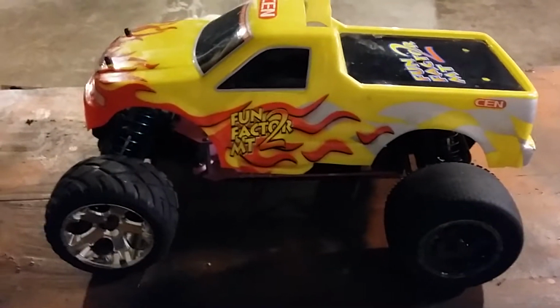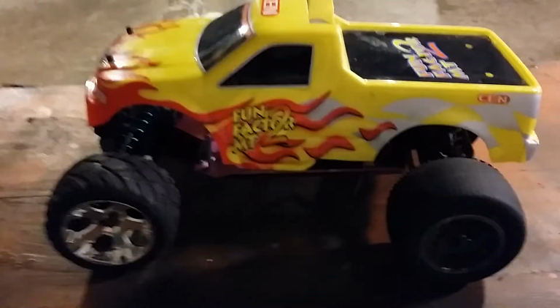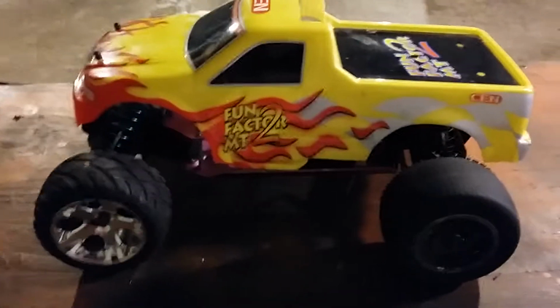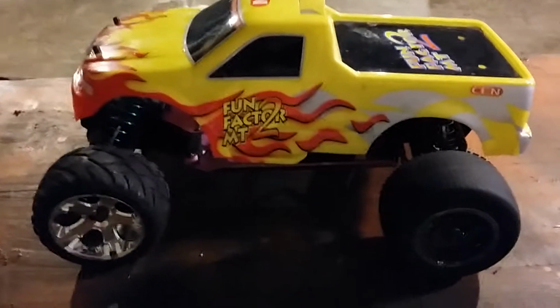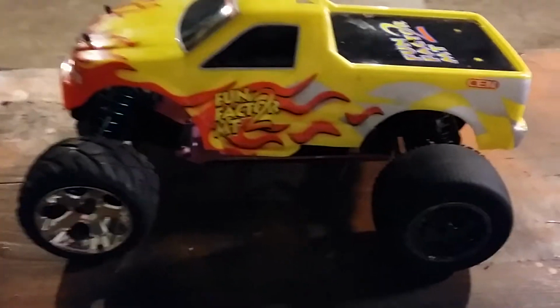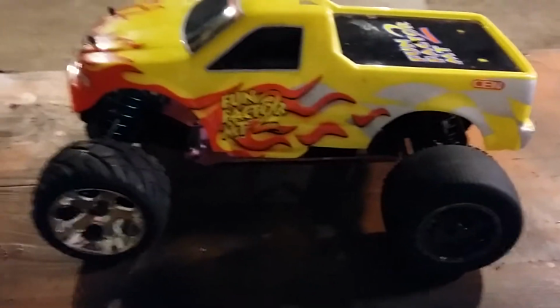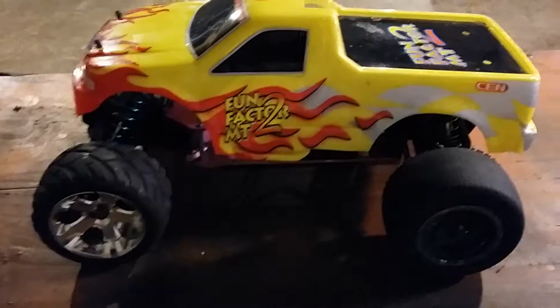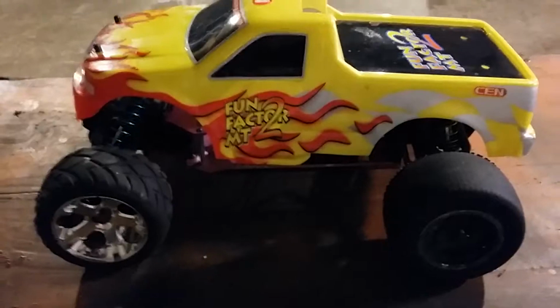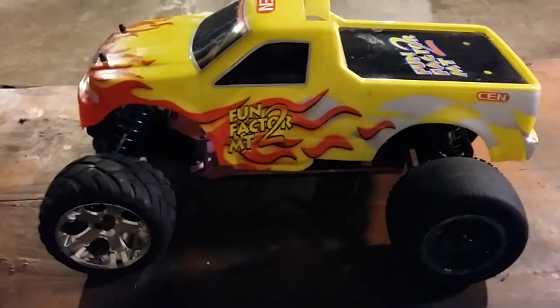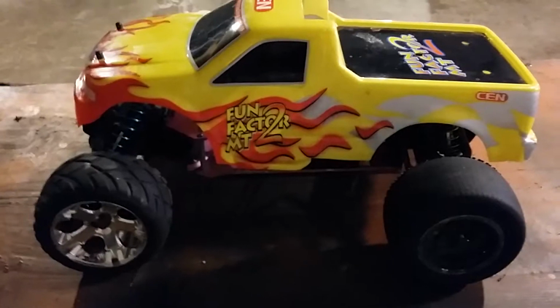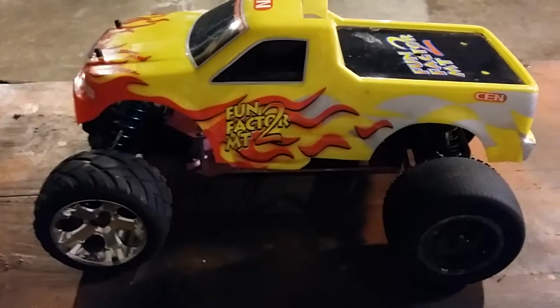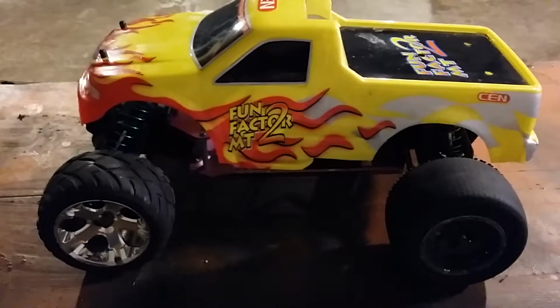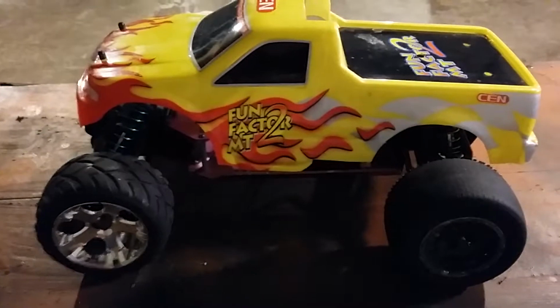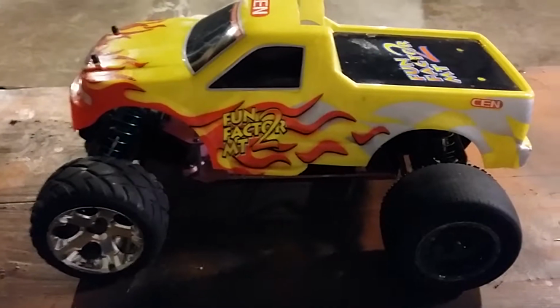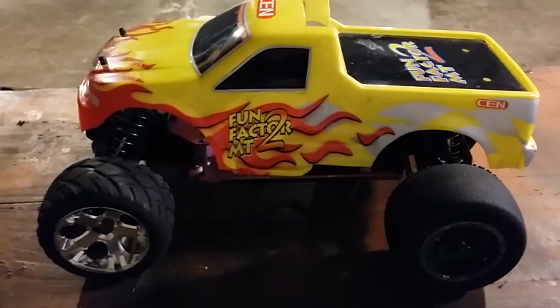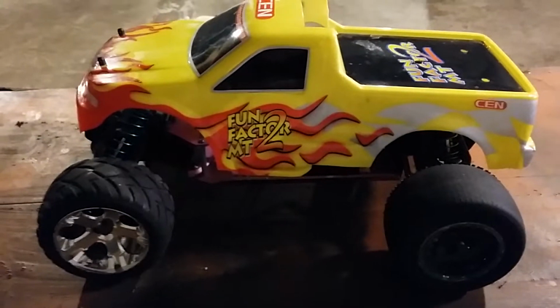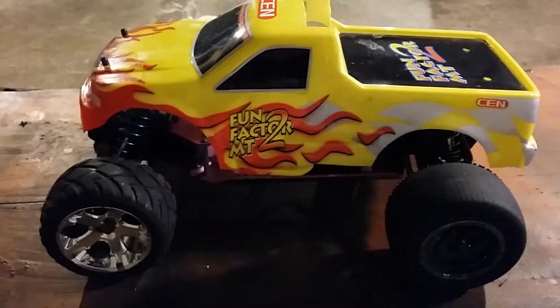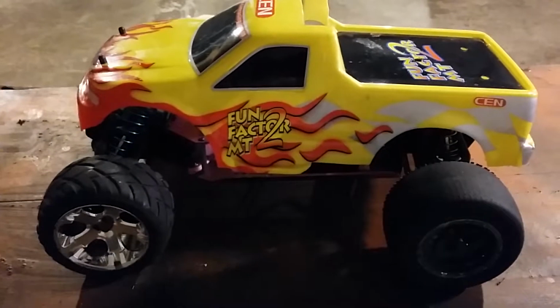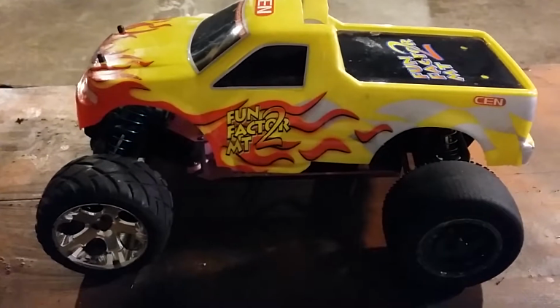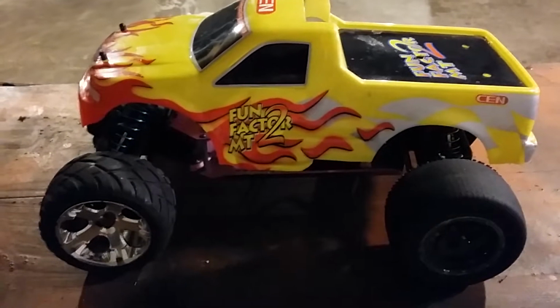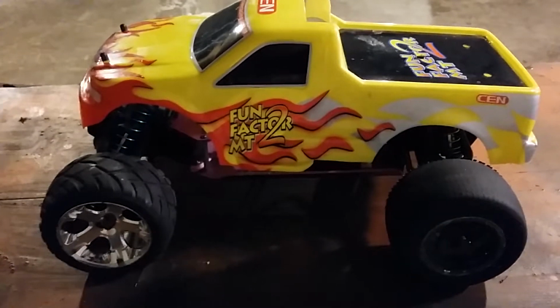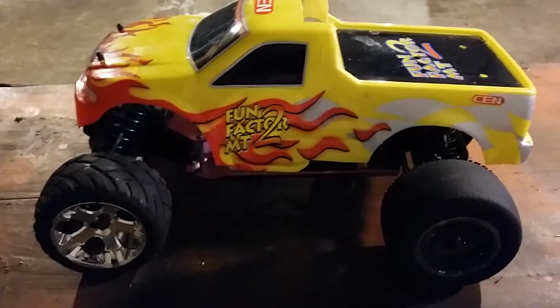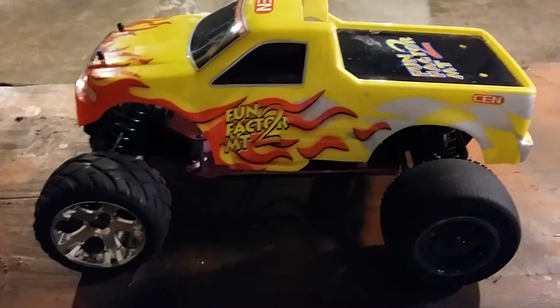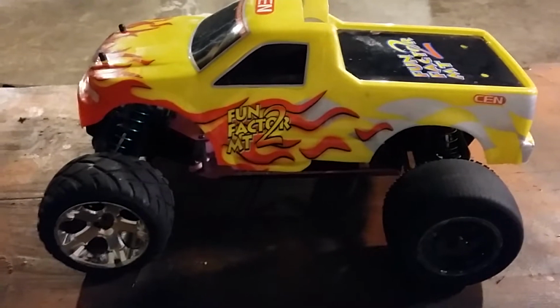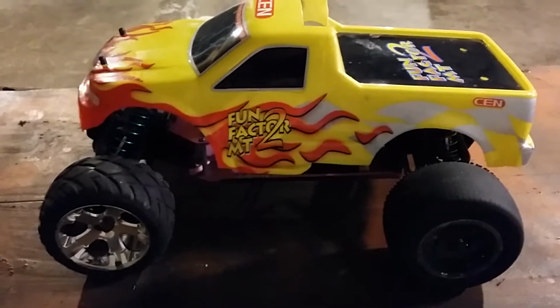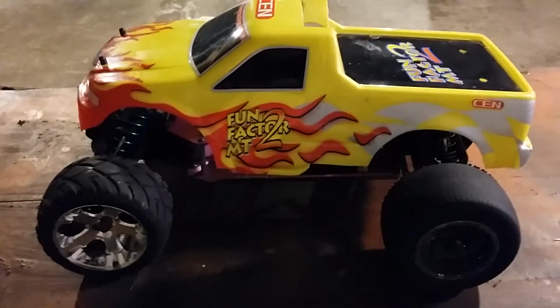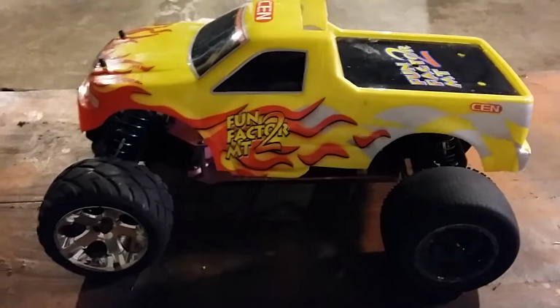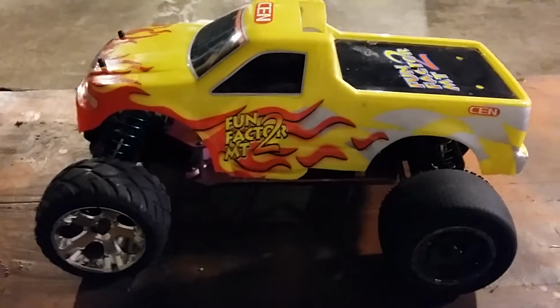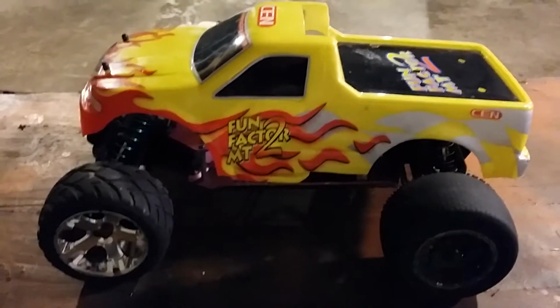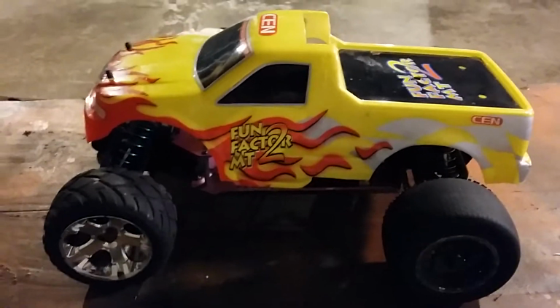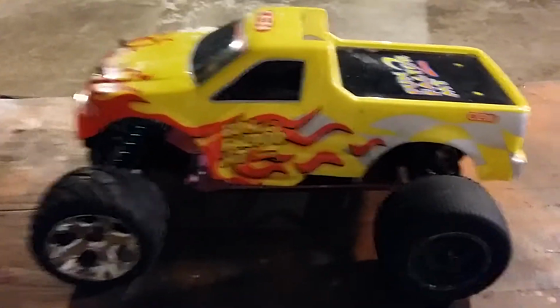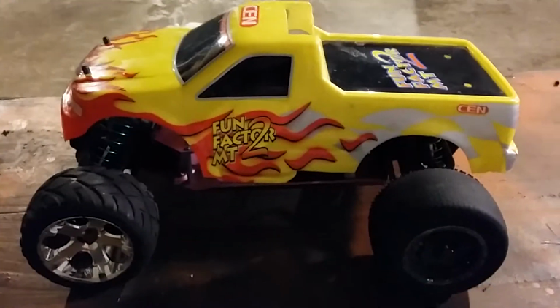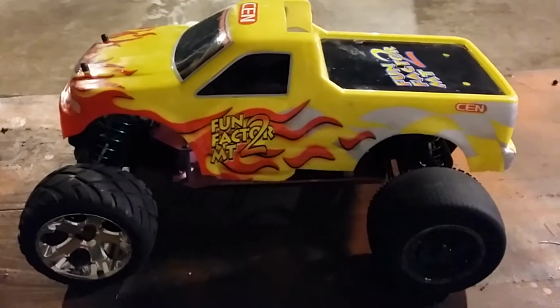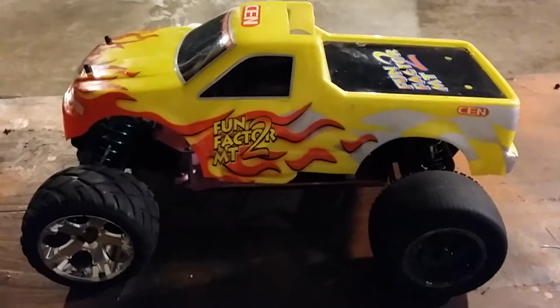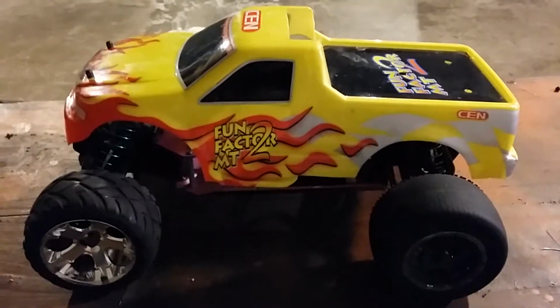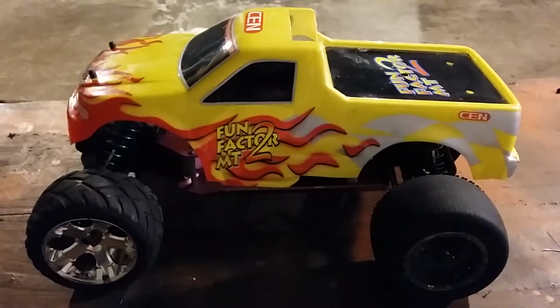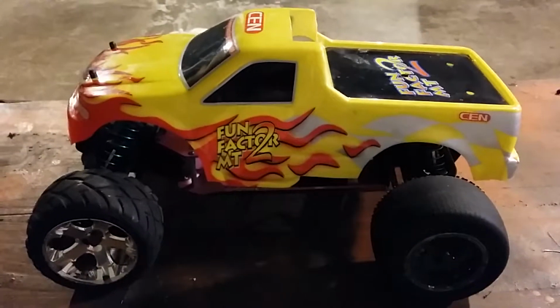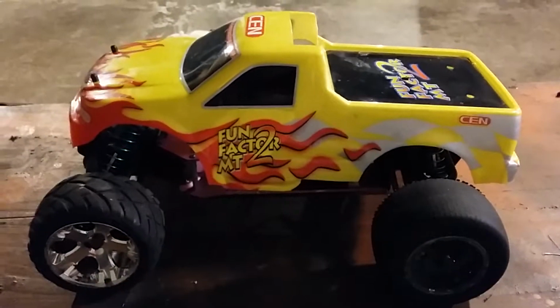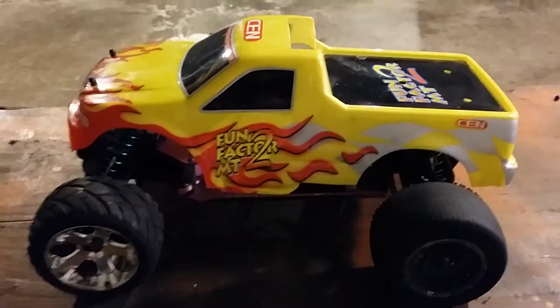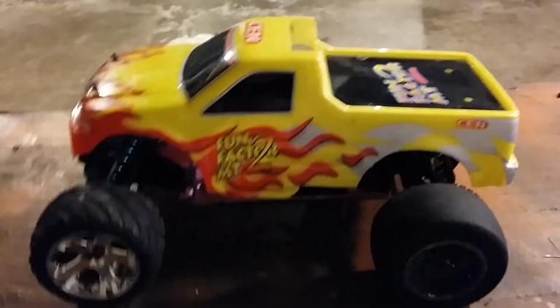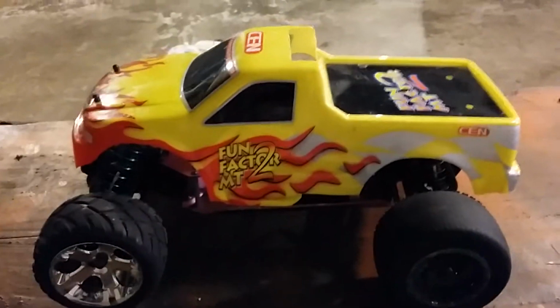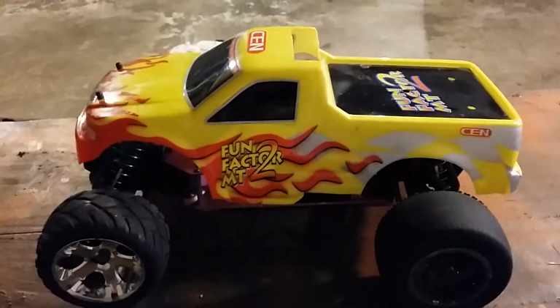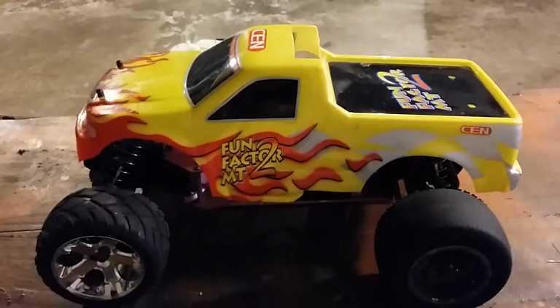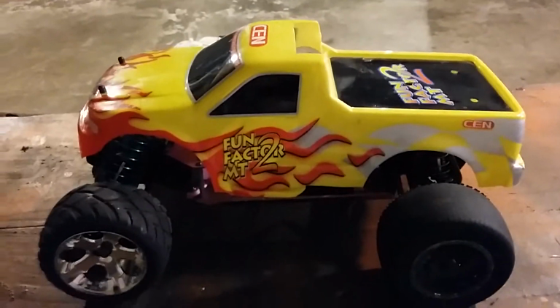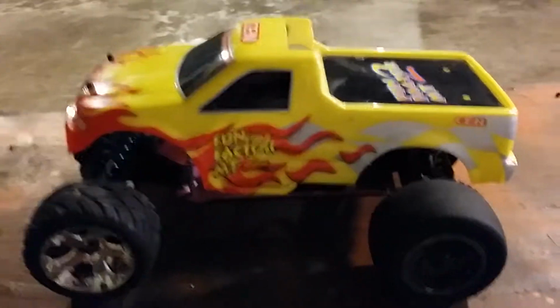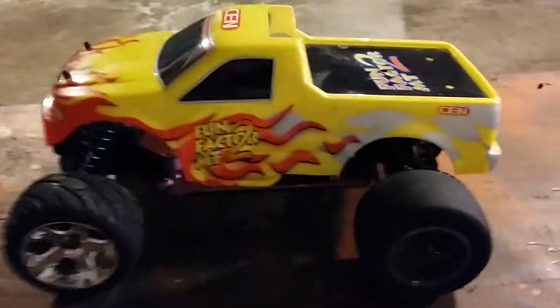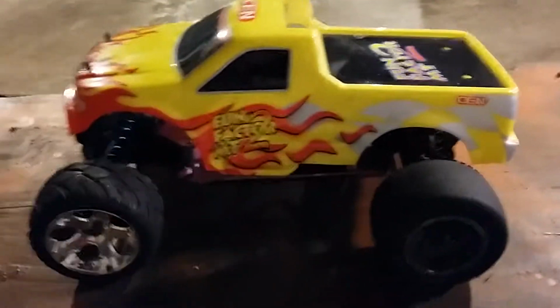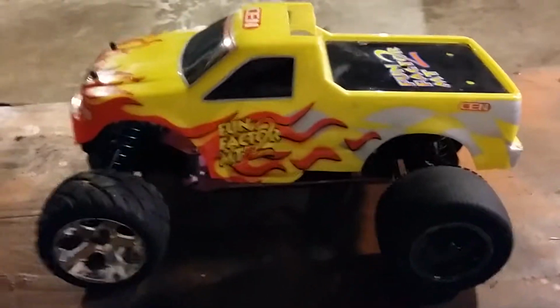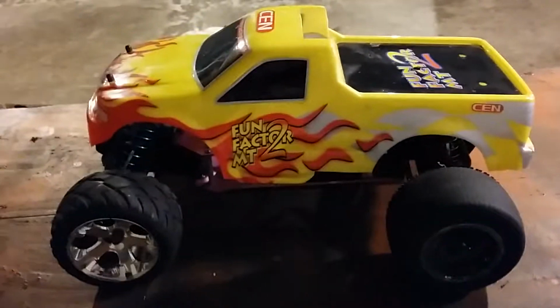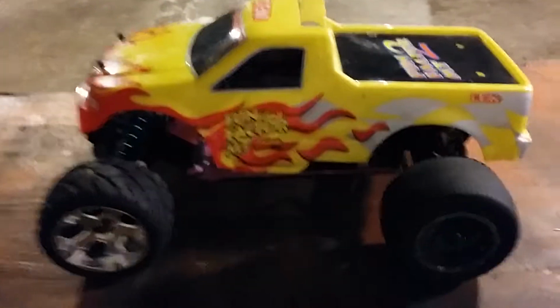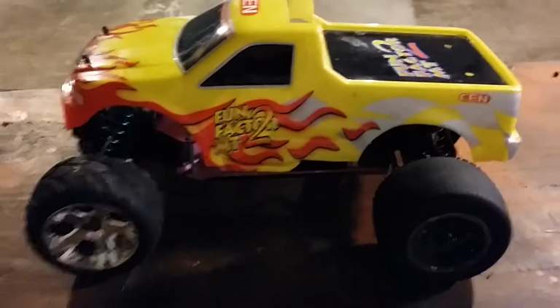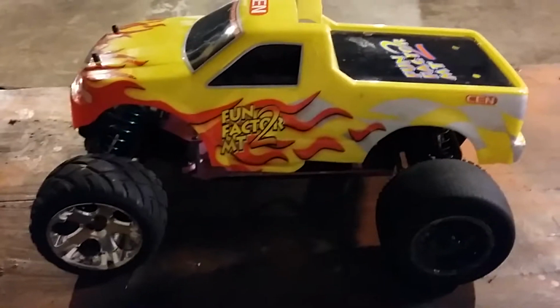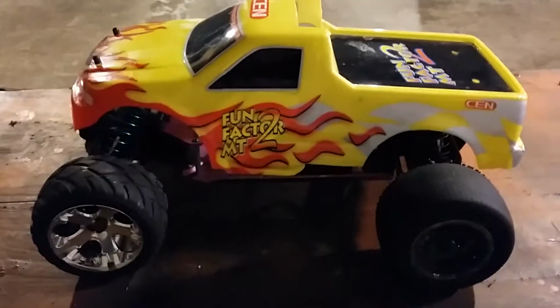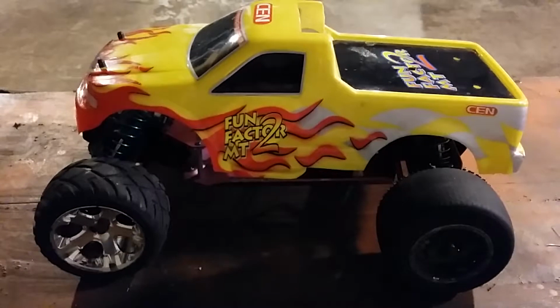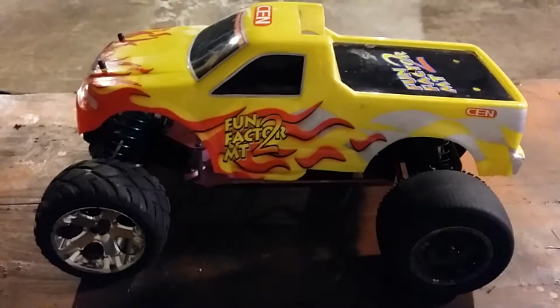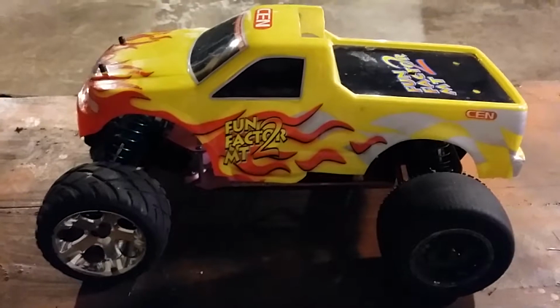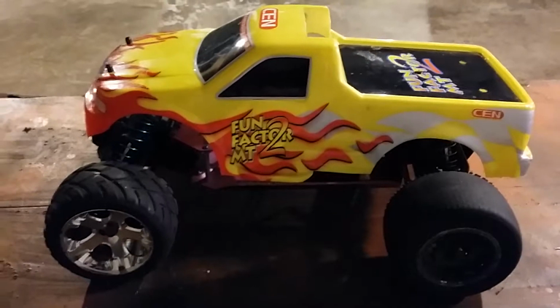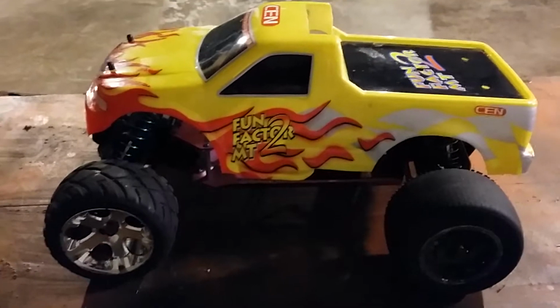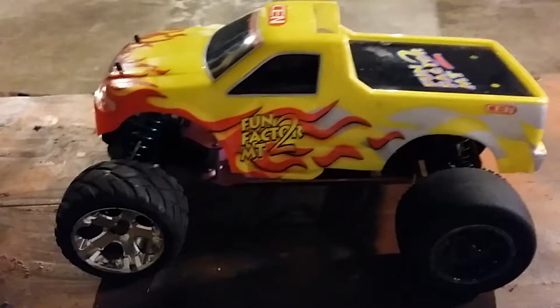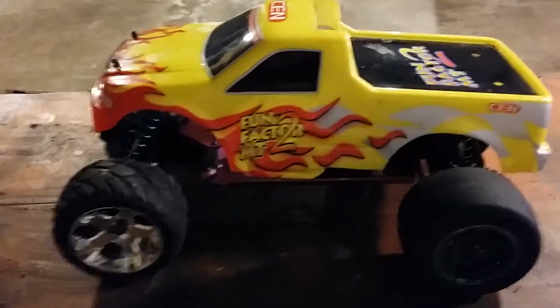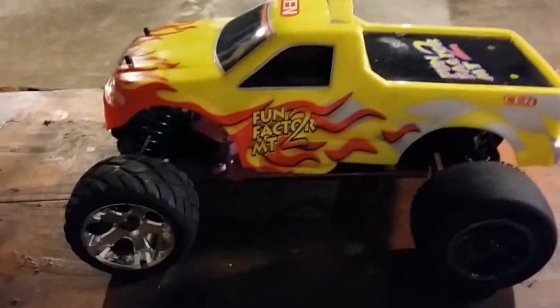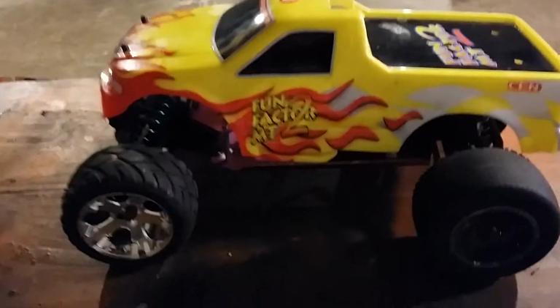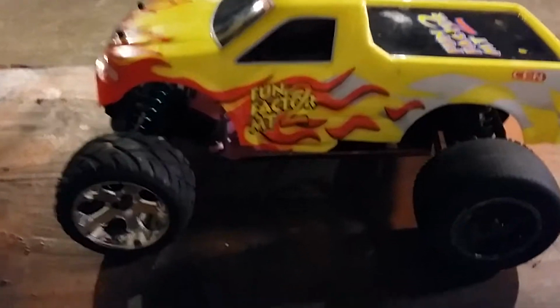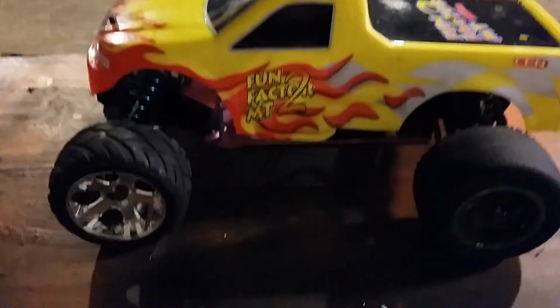It used to be gas powered, but I converted it to electric. They didn't make any kits, so I had to make my own. I'm going to show you guys first.